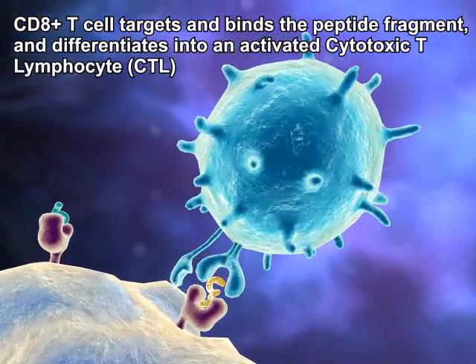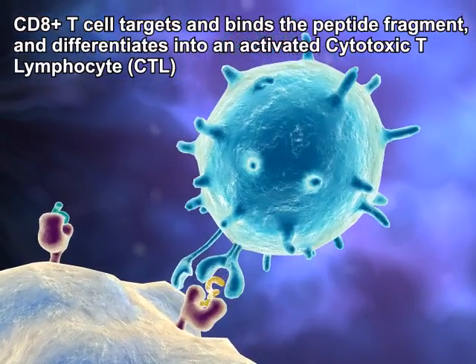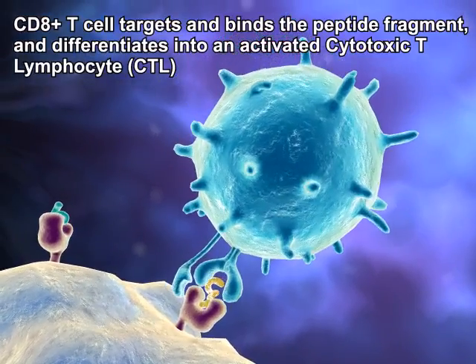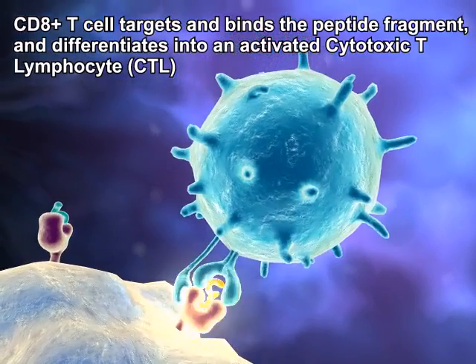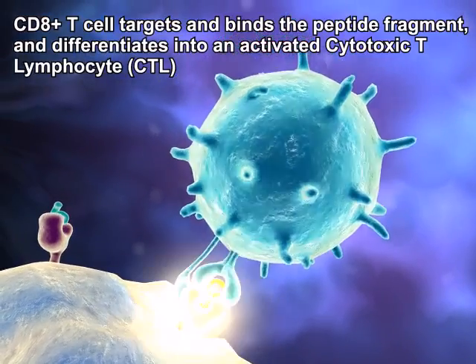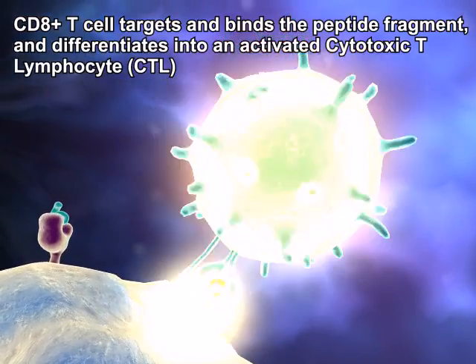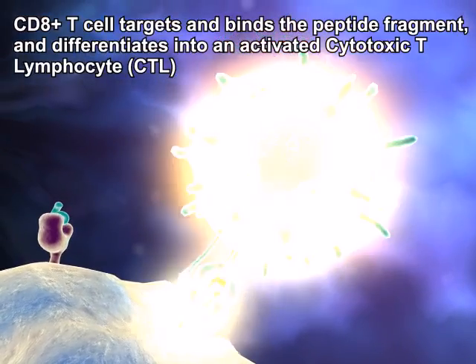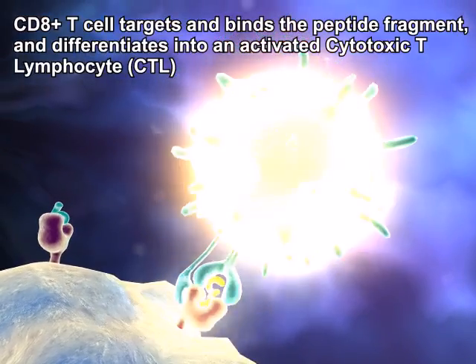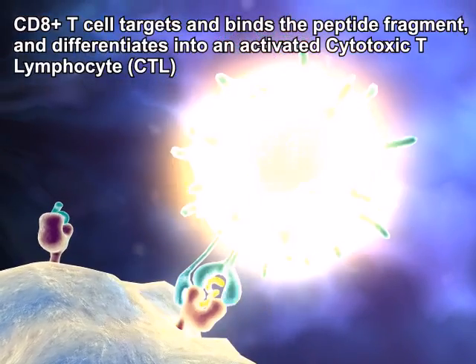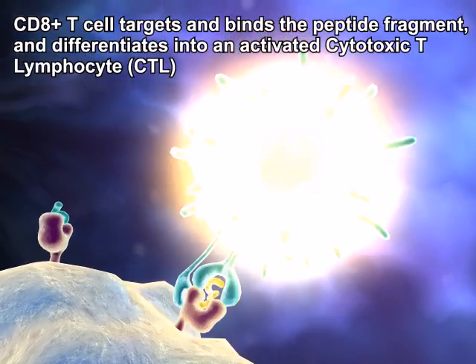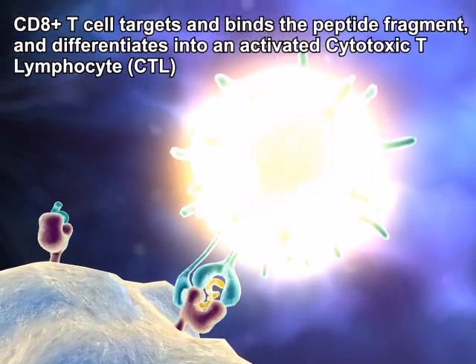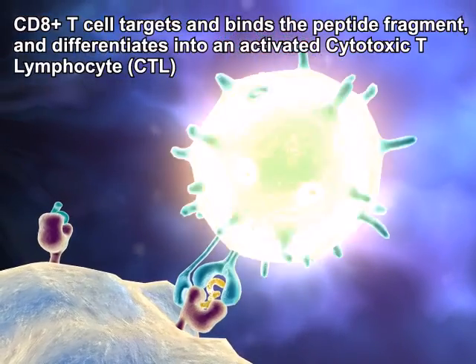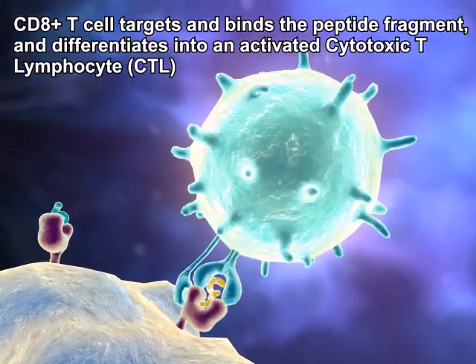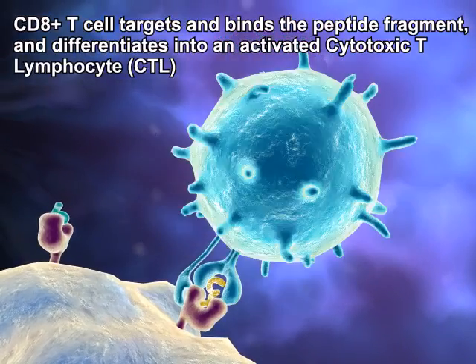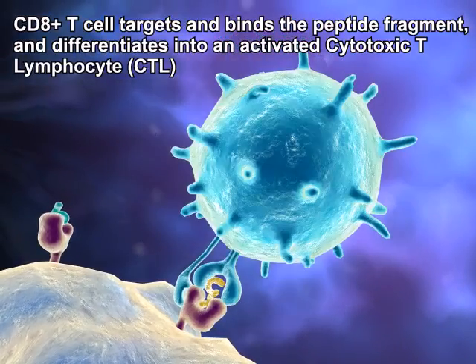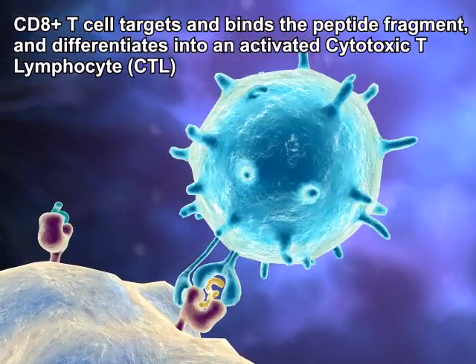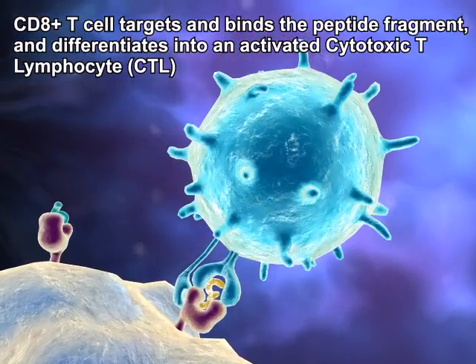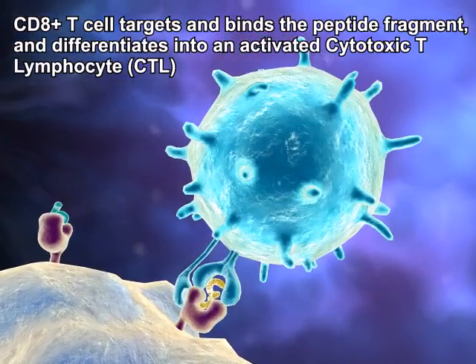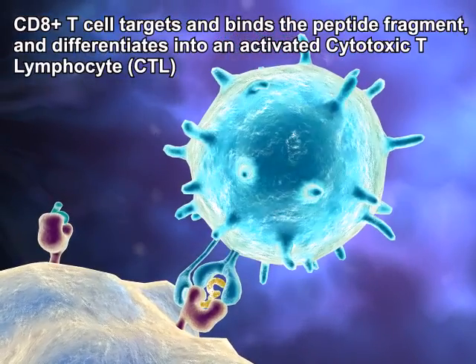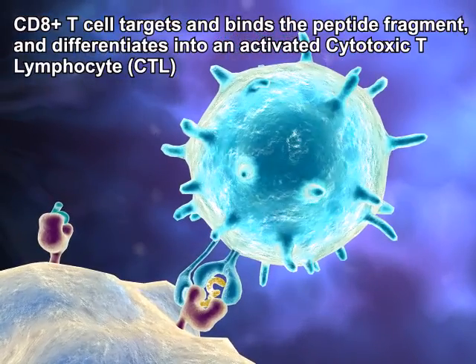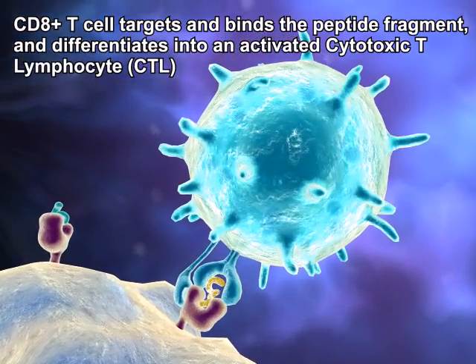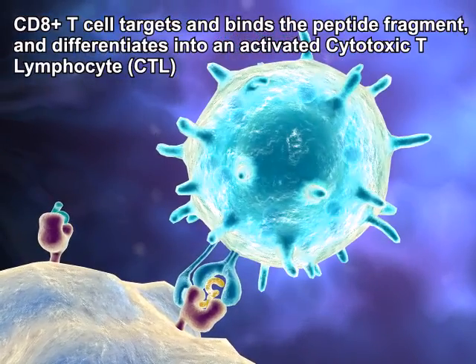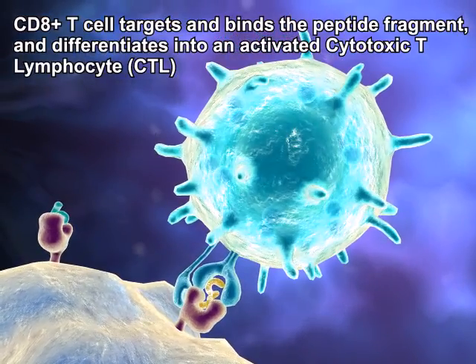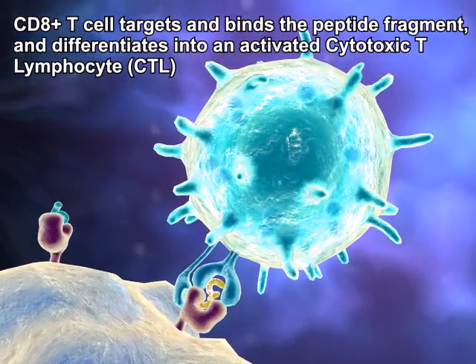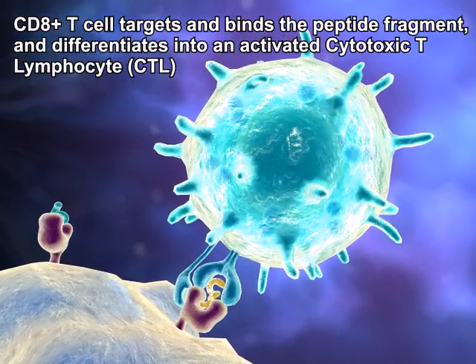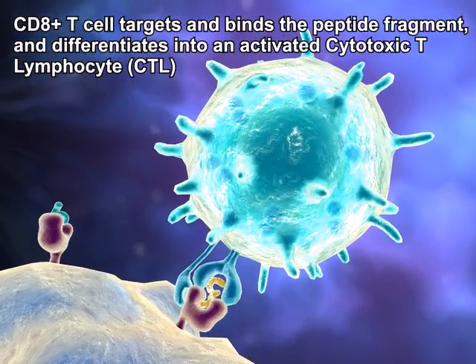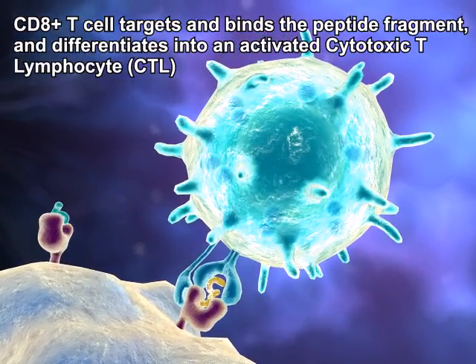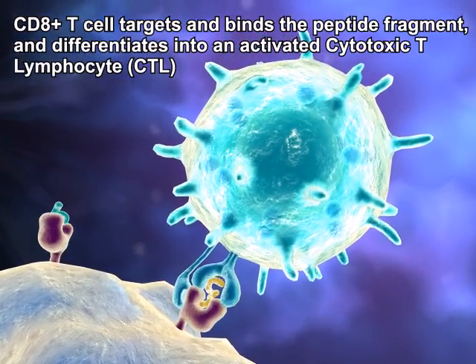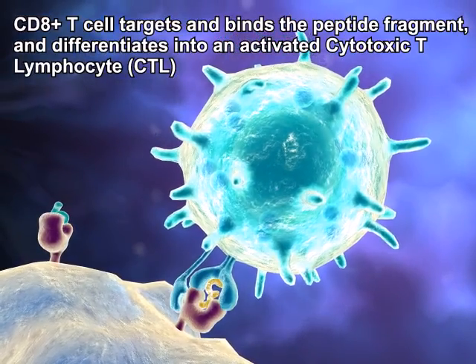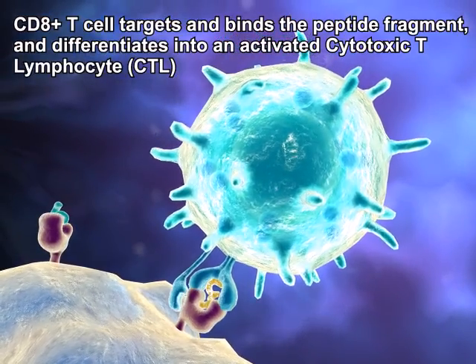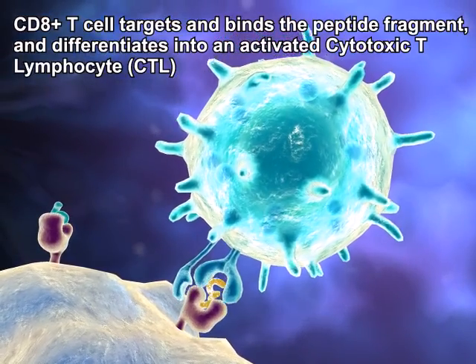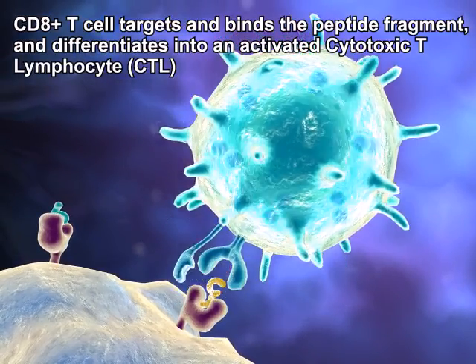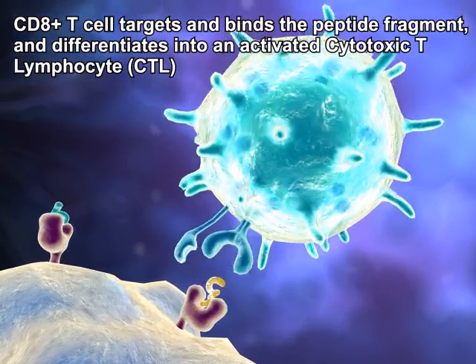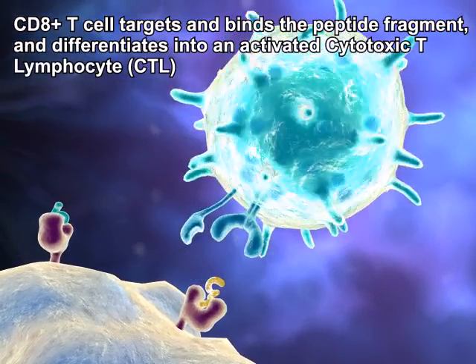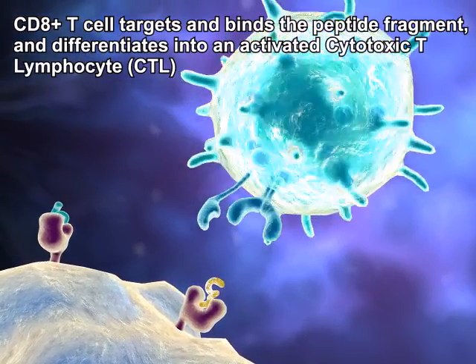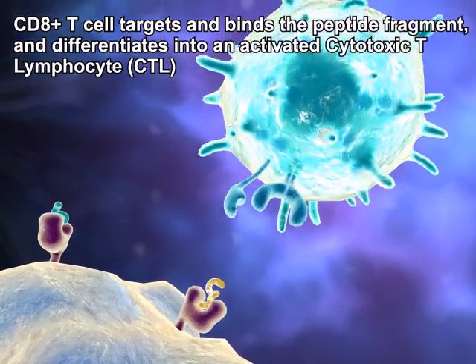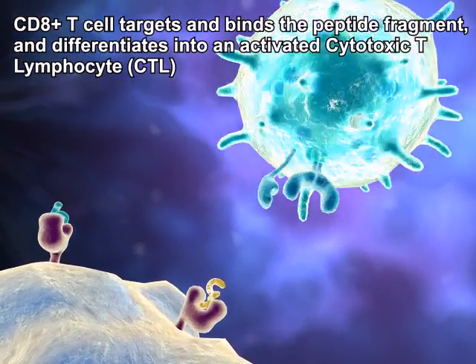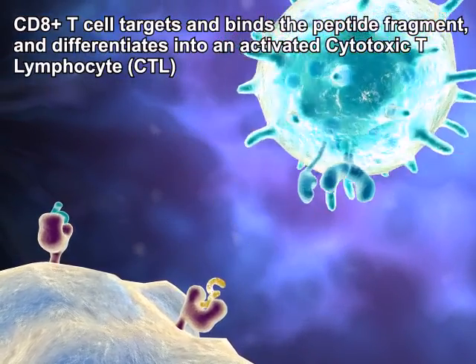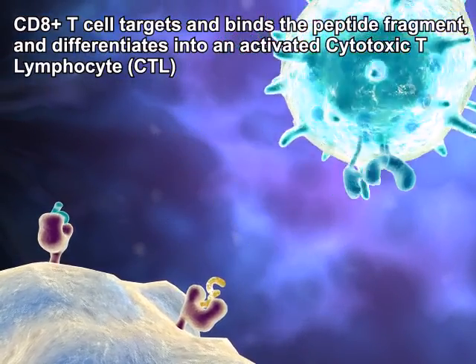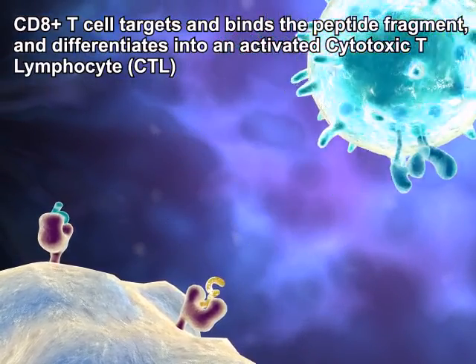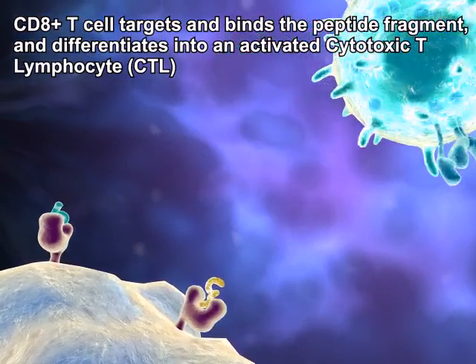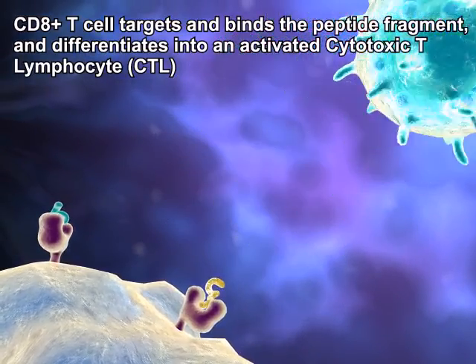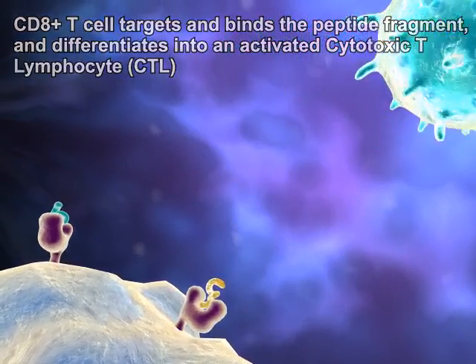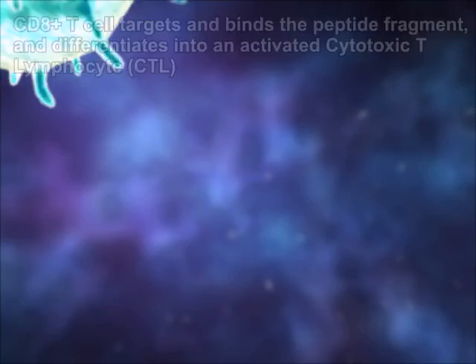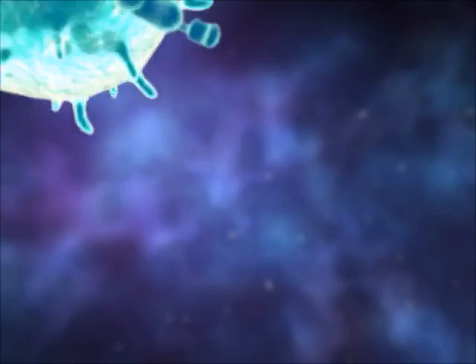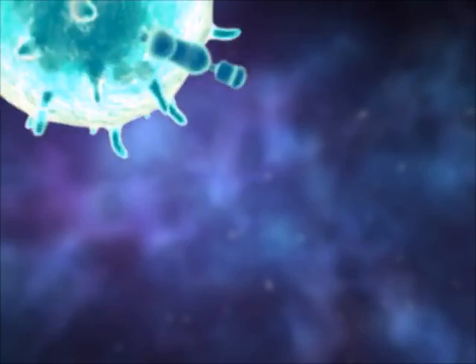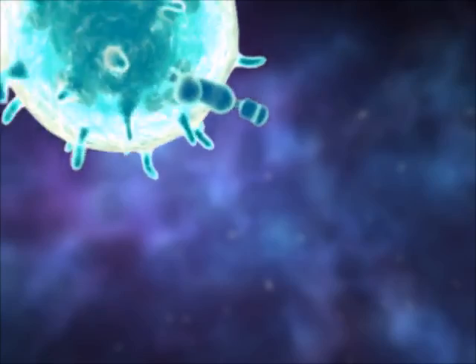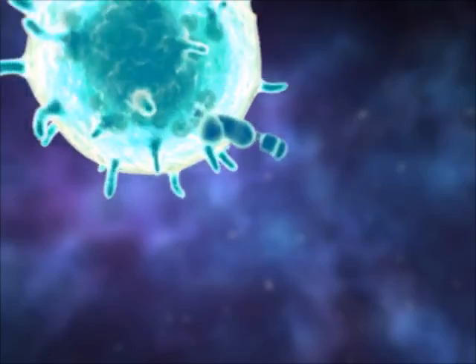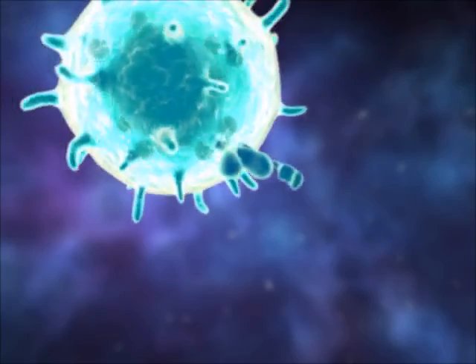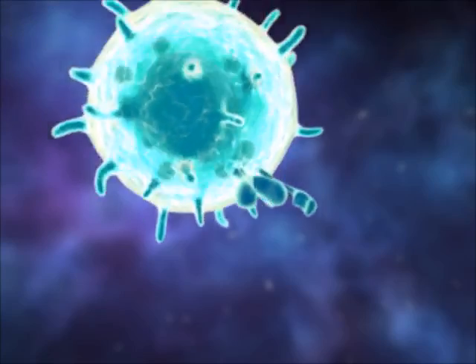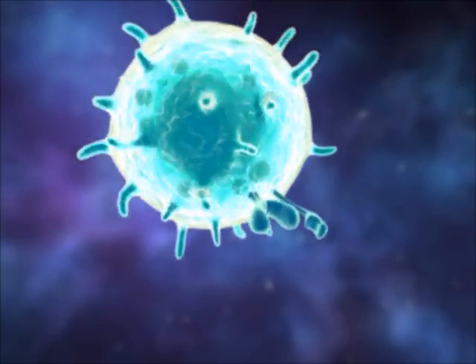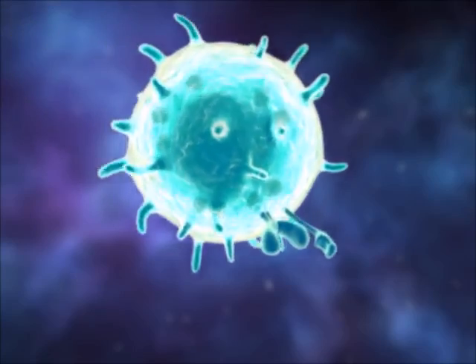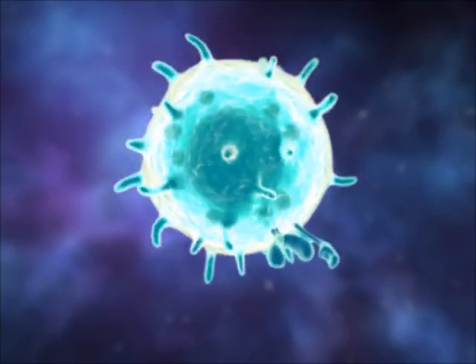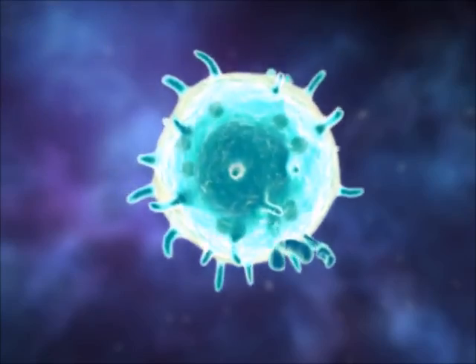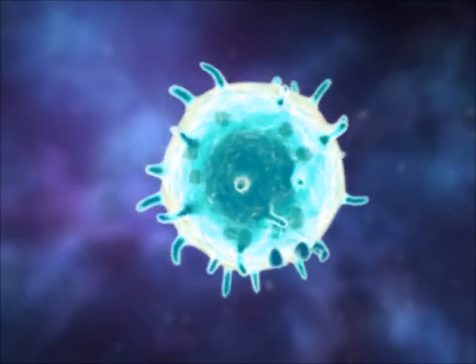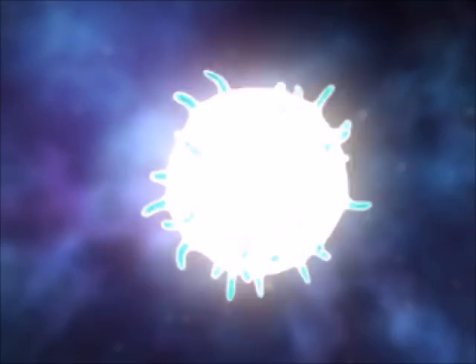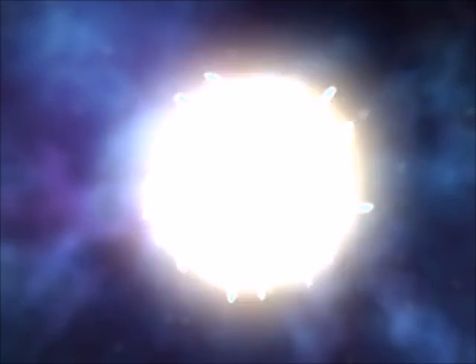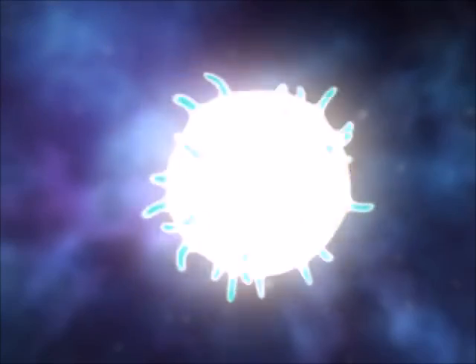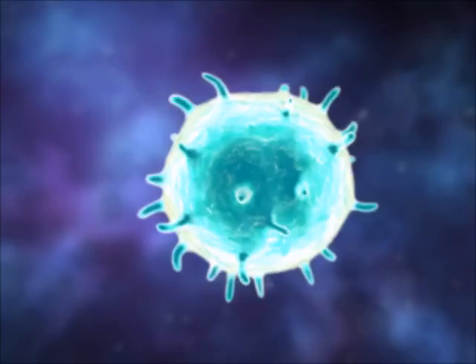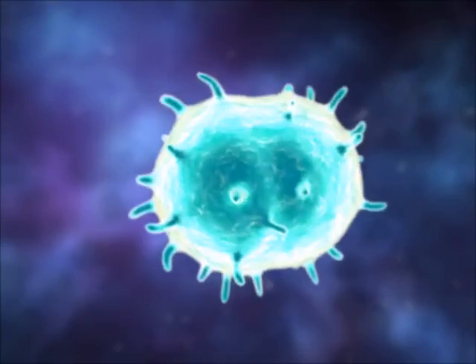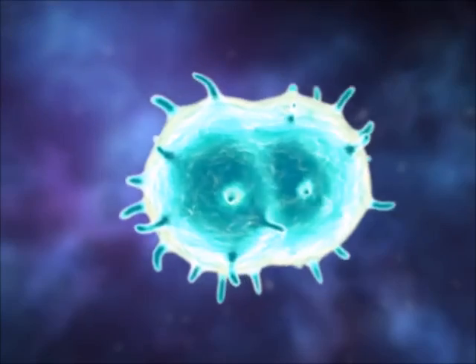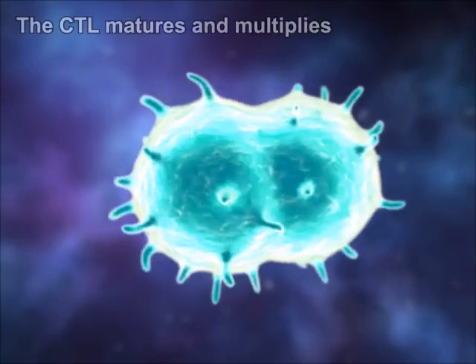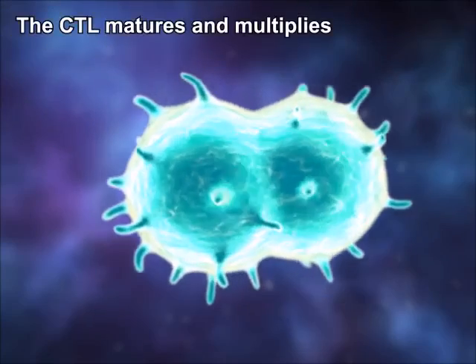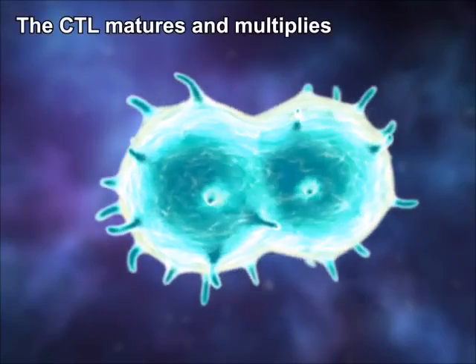Cytotoxic T lymphocytes, or killer T cells, recognize the displayed antigens, become activated, and multiply.